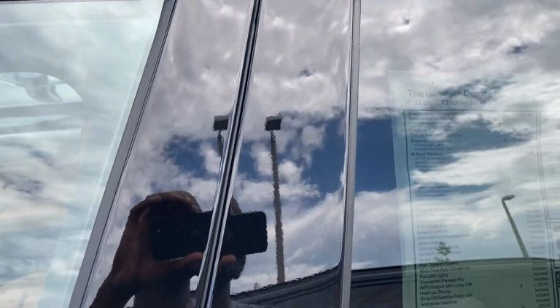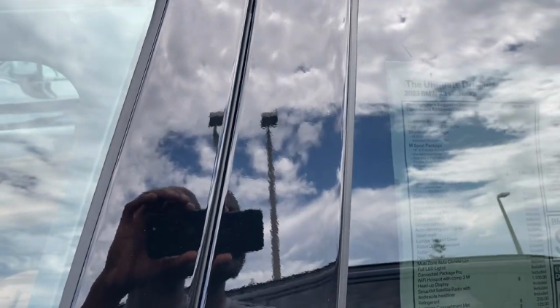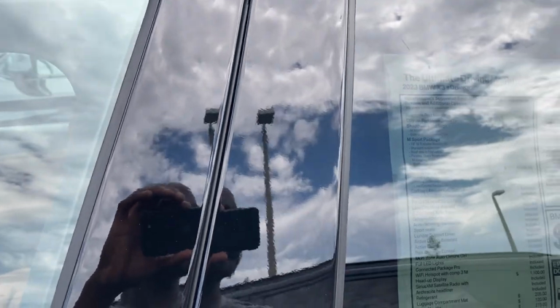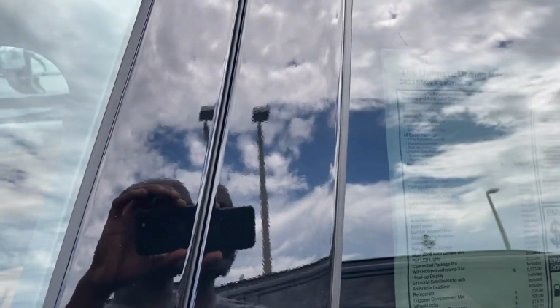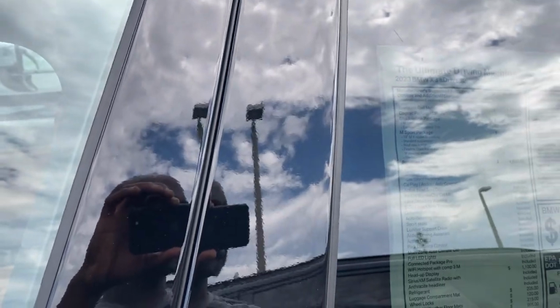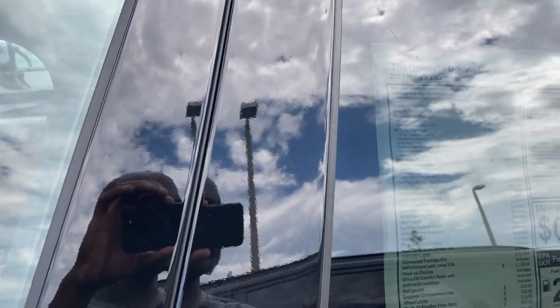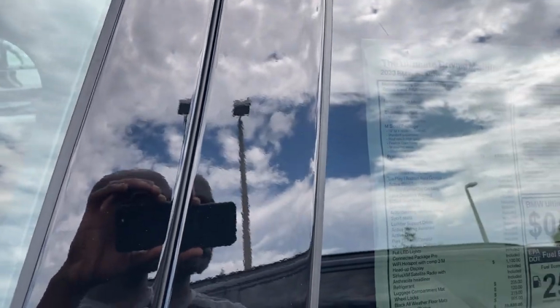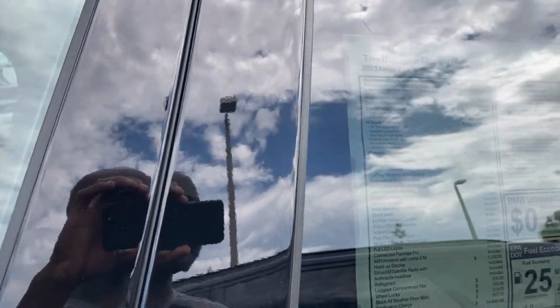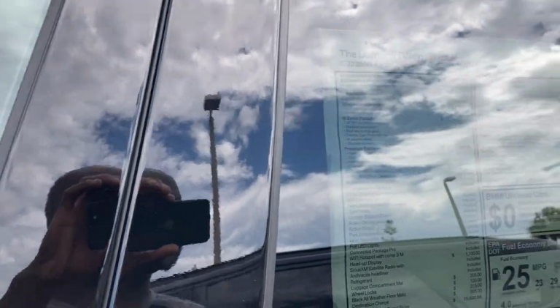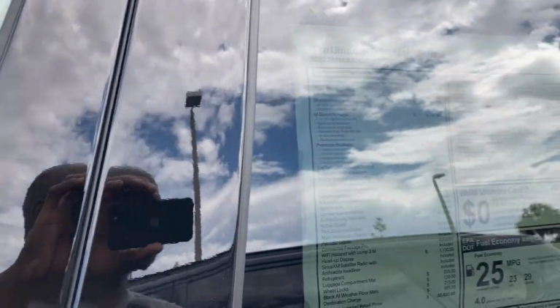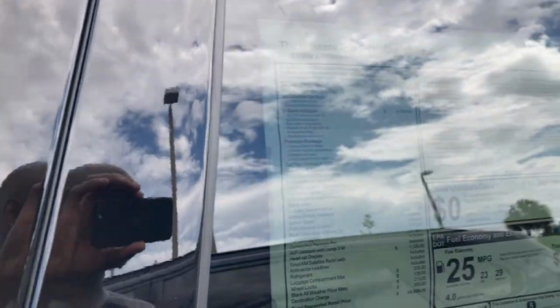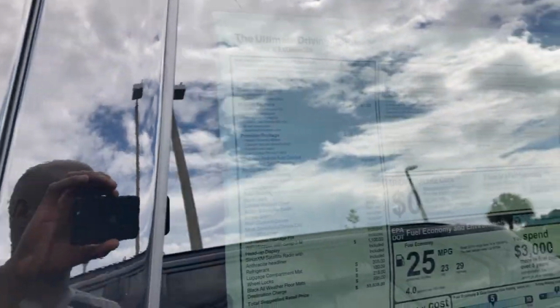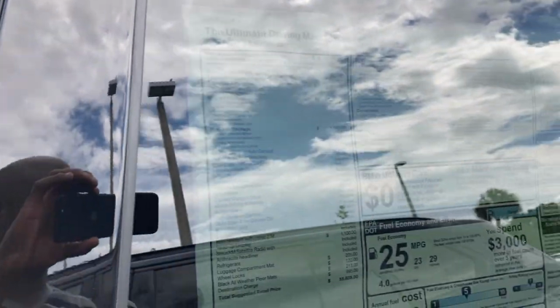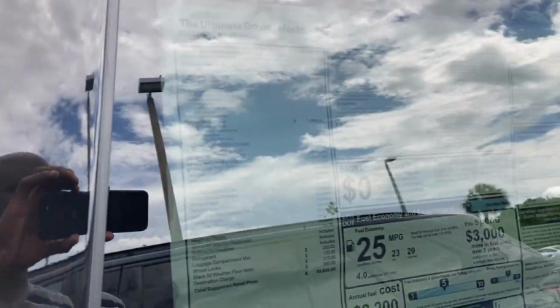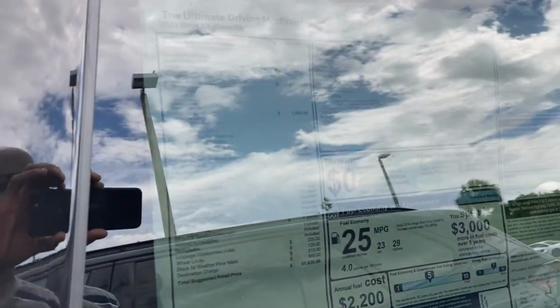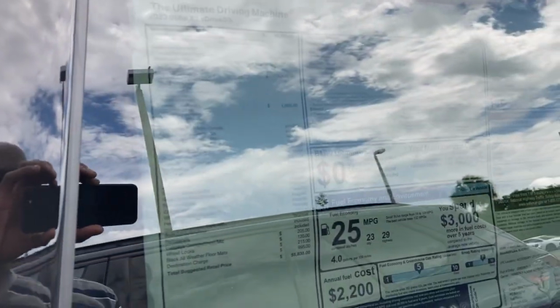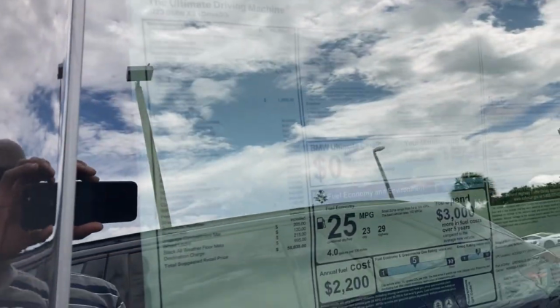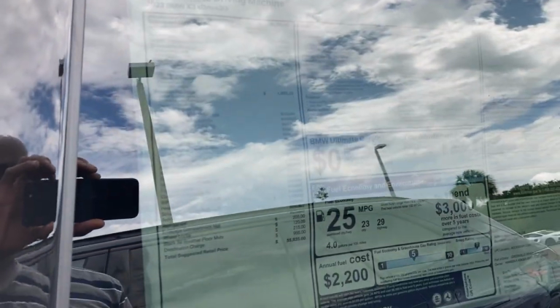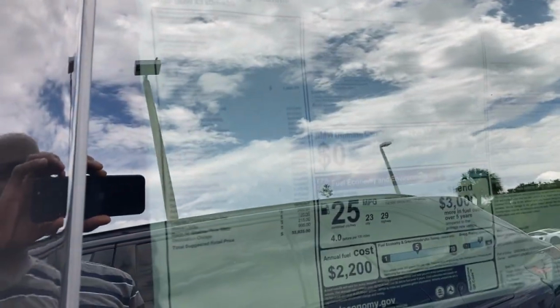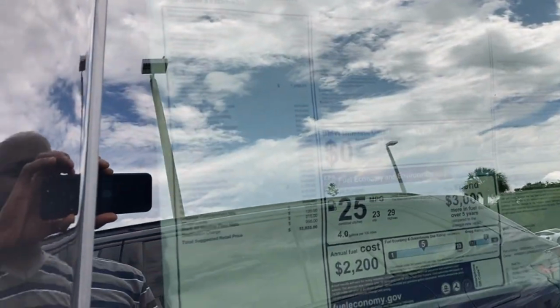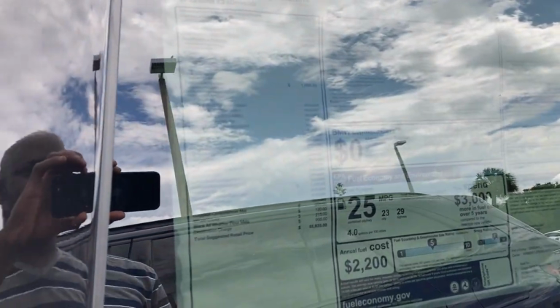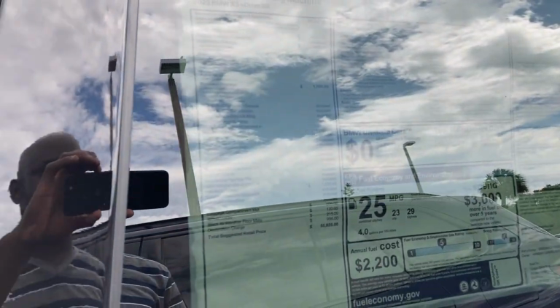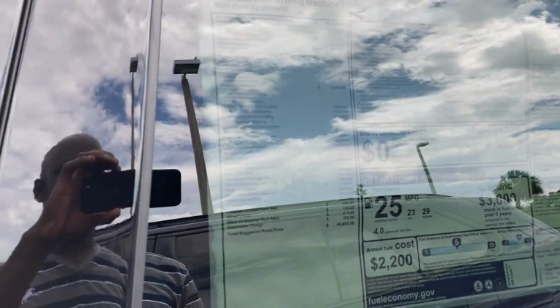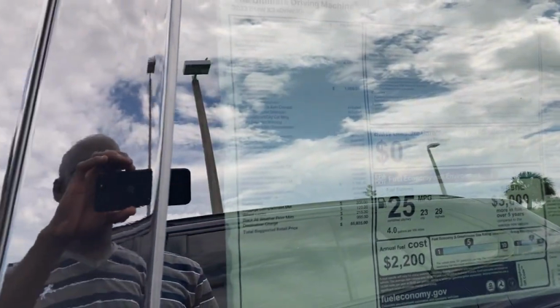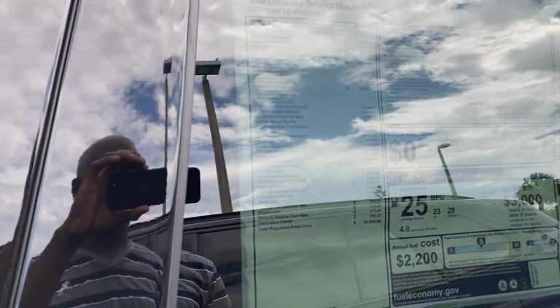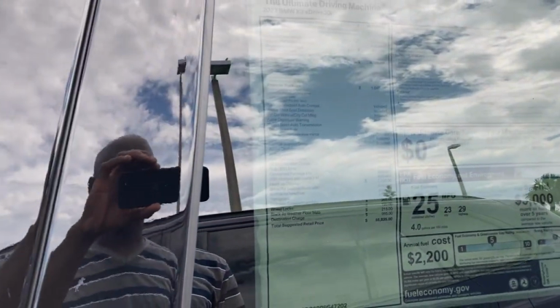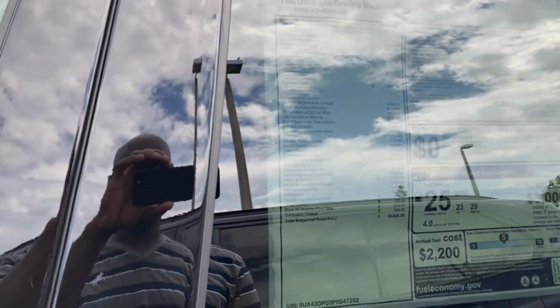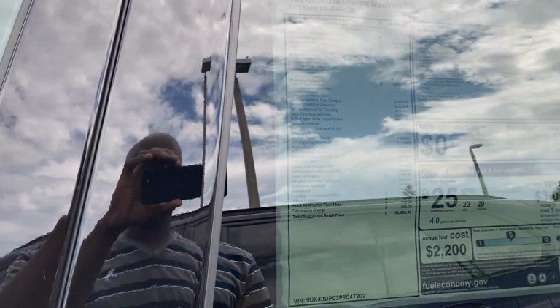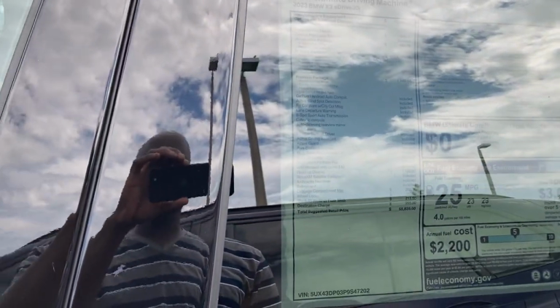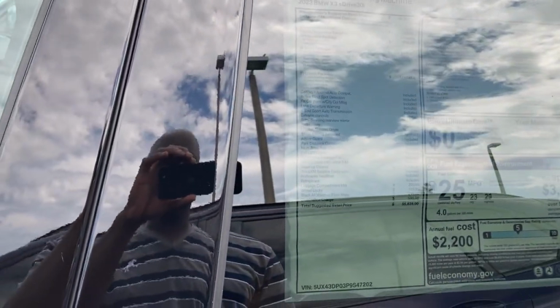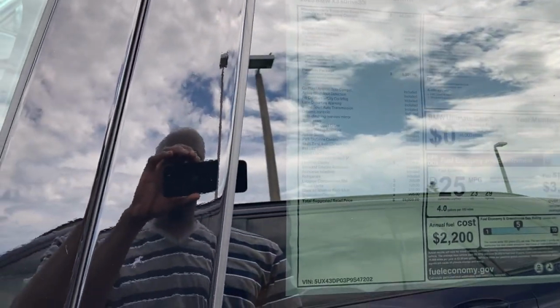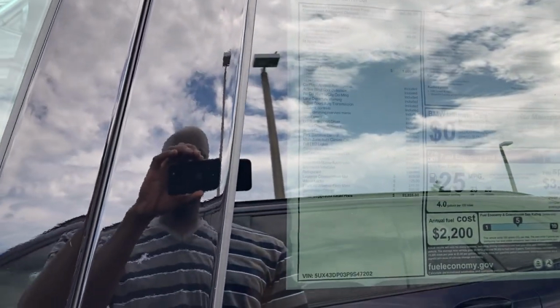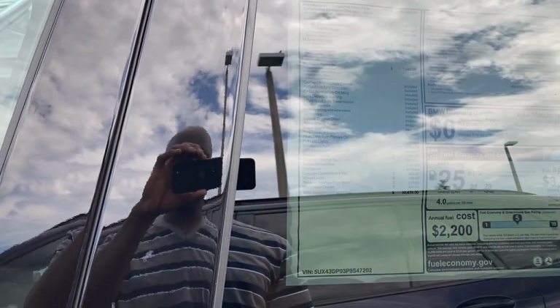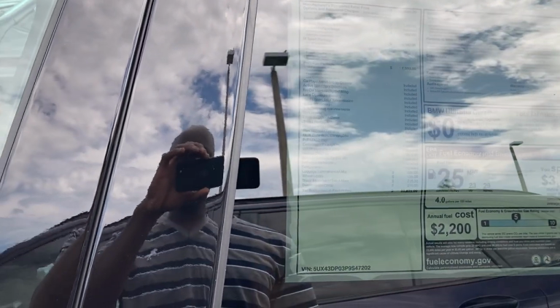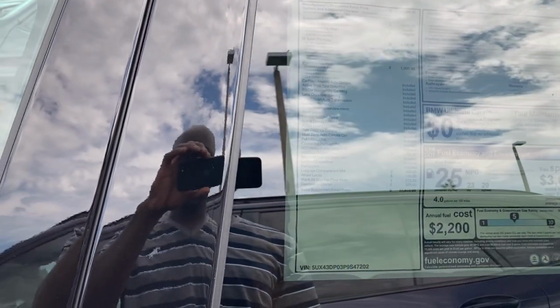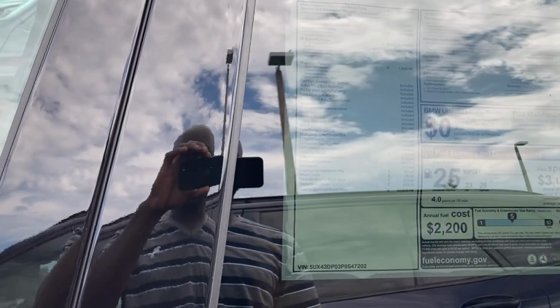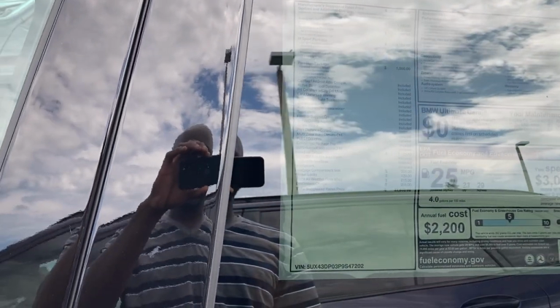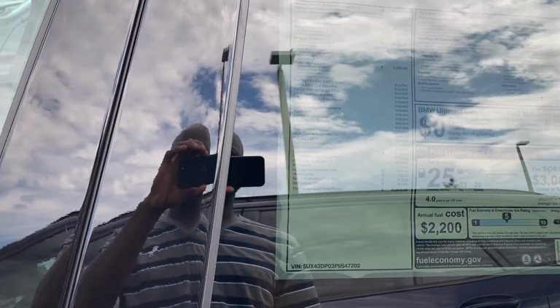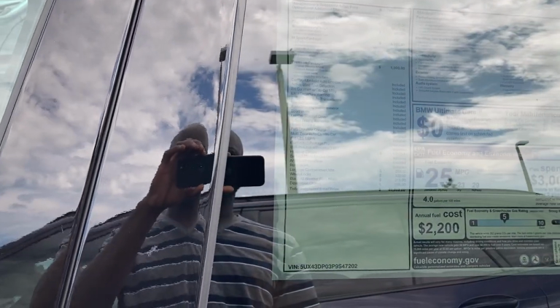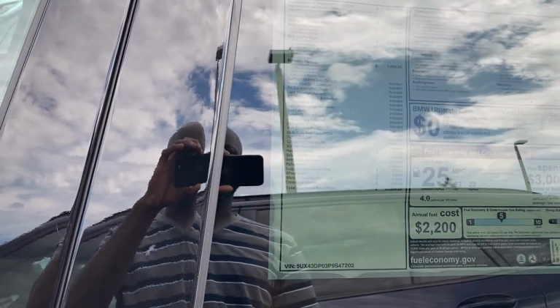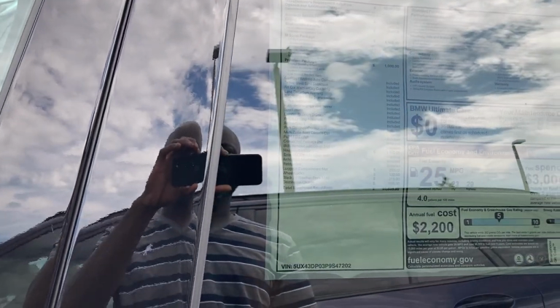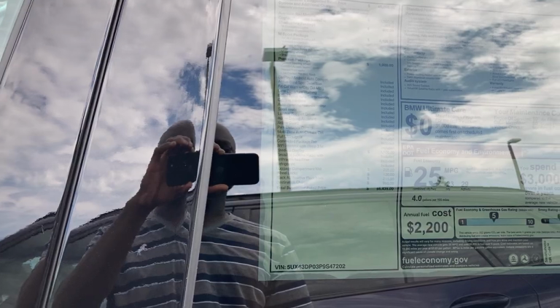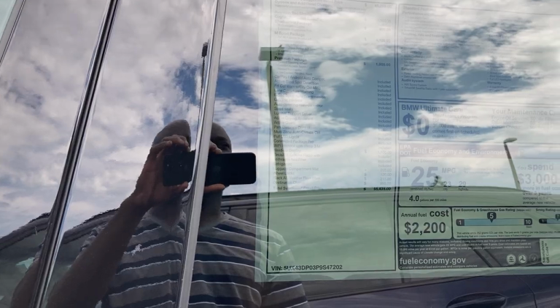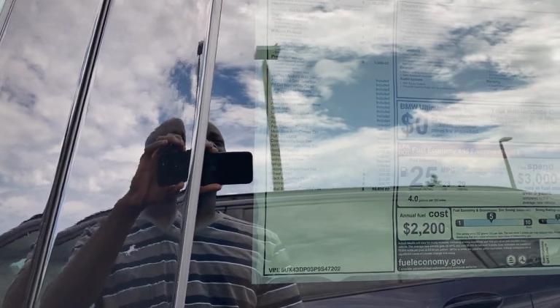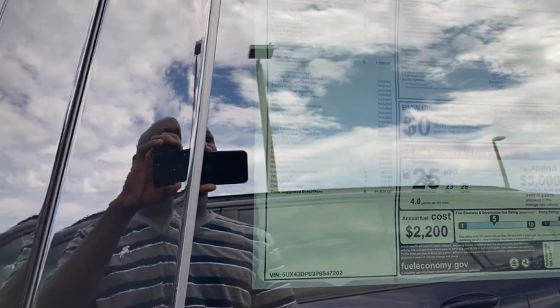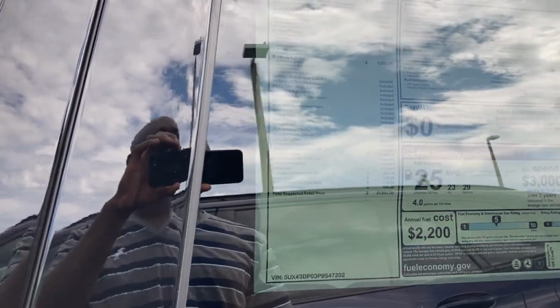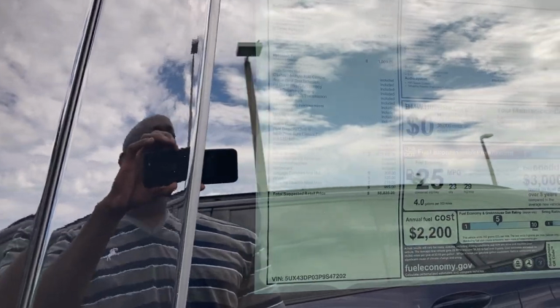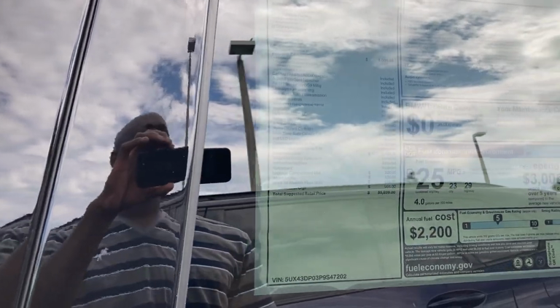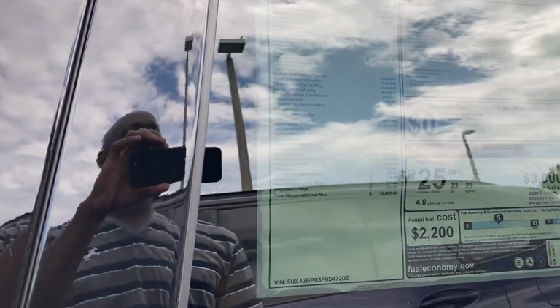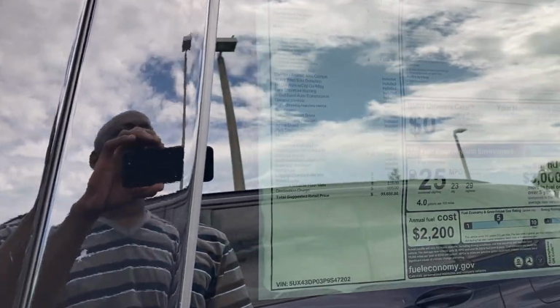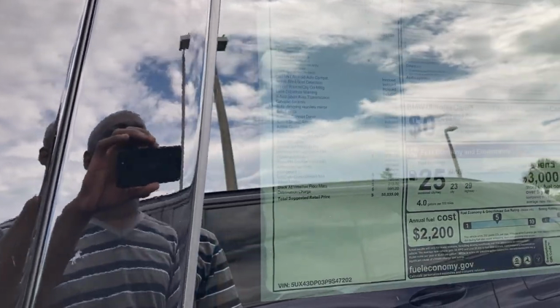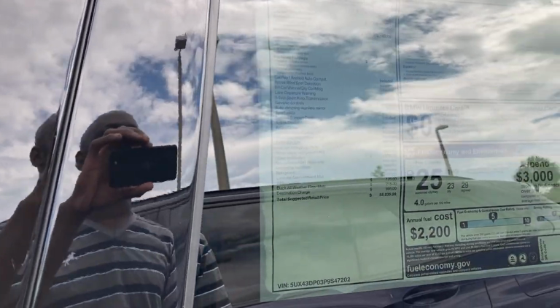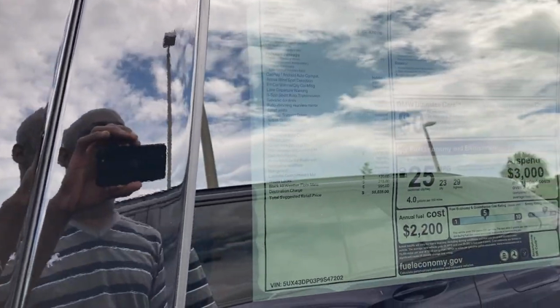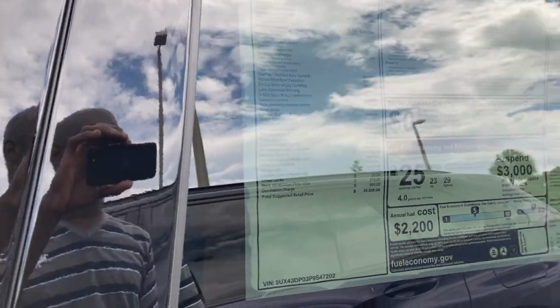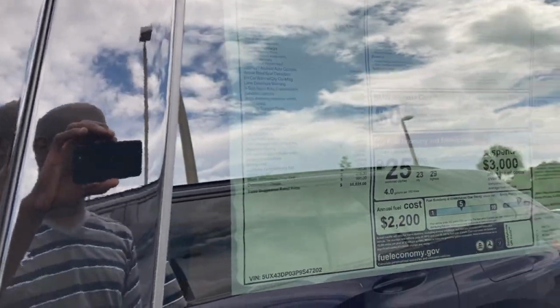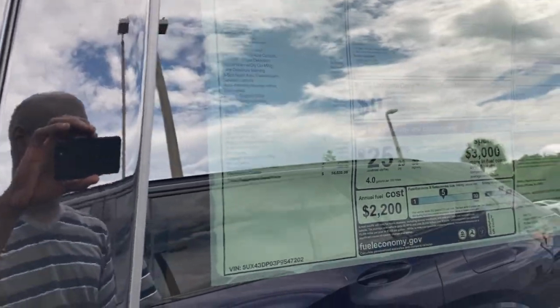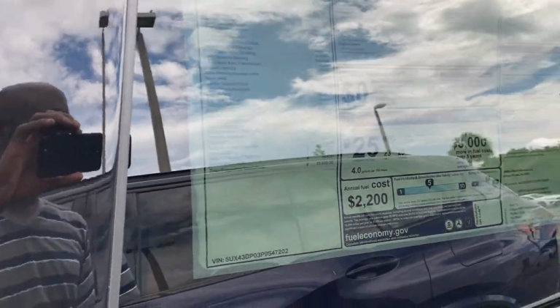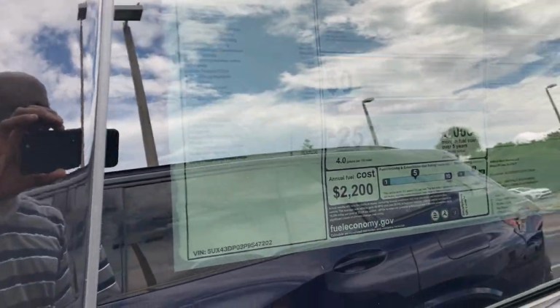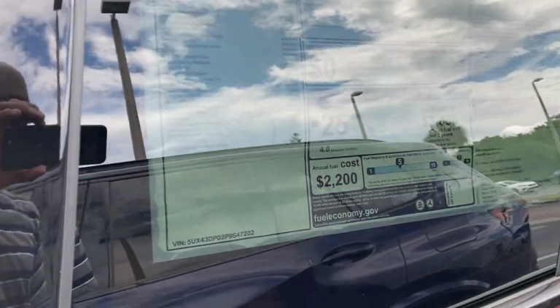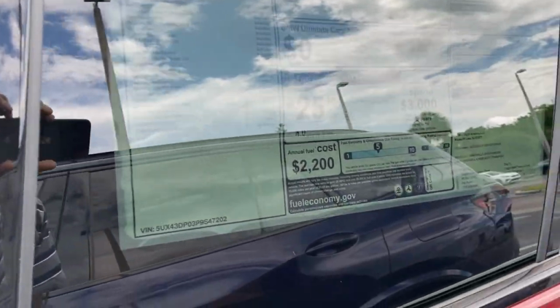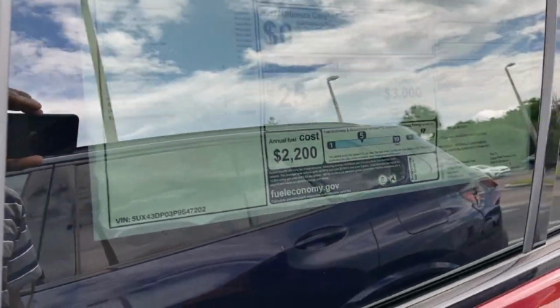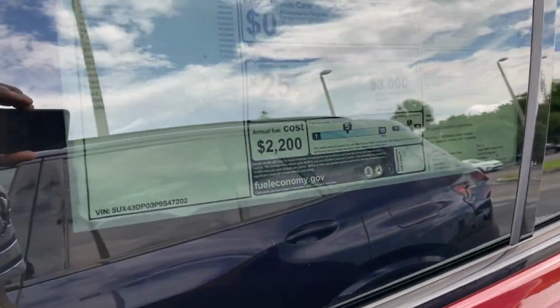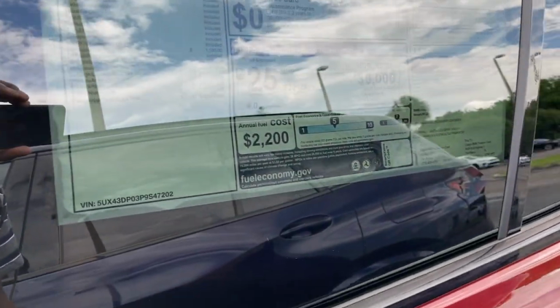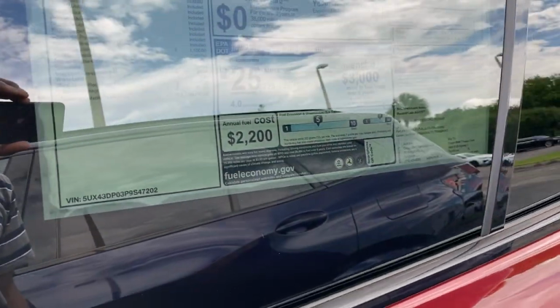Hello everybody, thanks for joining me today. Let's check out this brand spanking new 2023 BMW X3 S-Drive 30i.